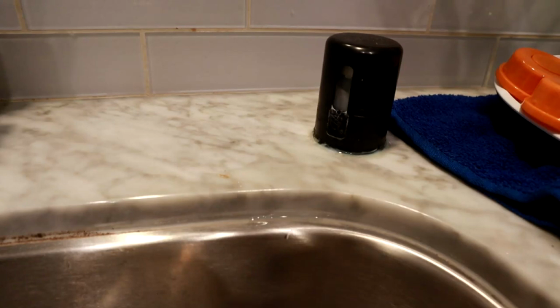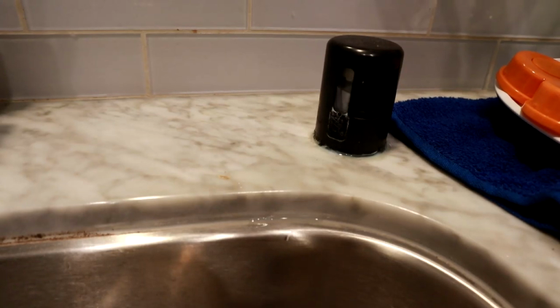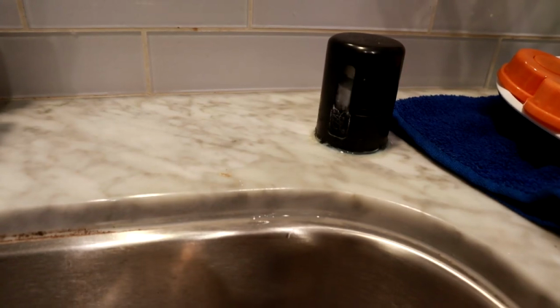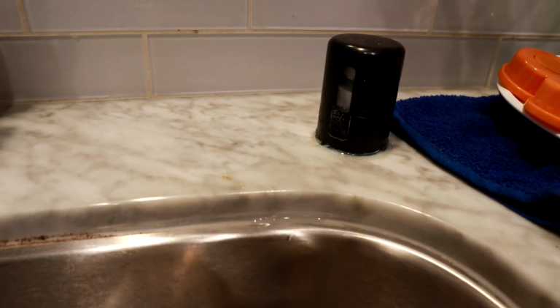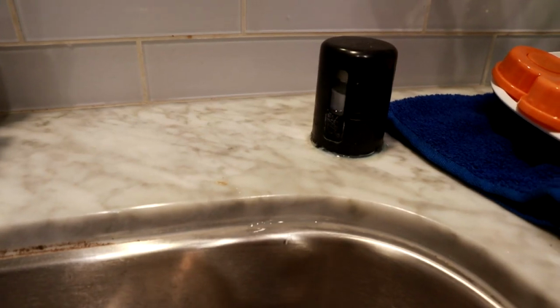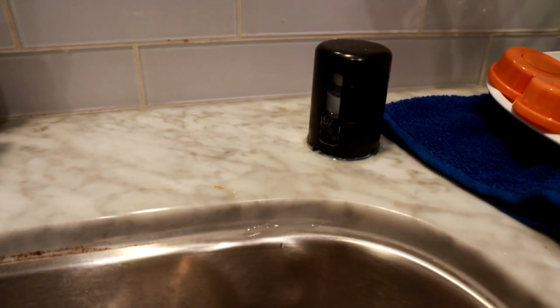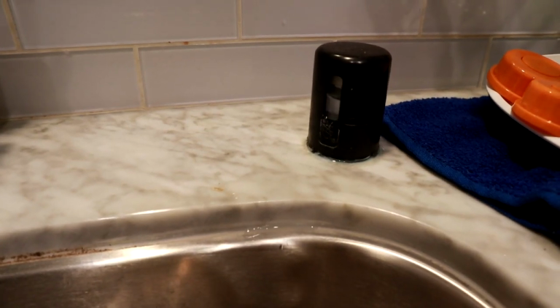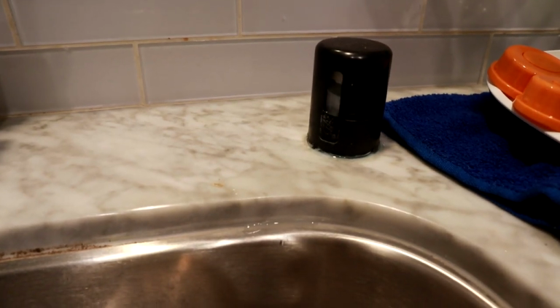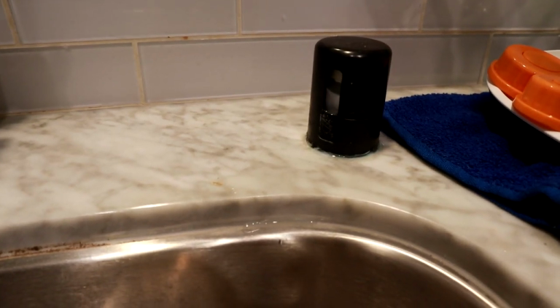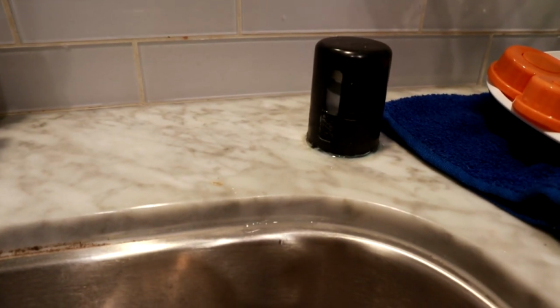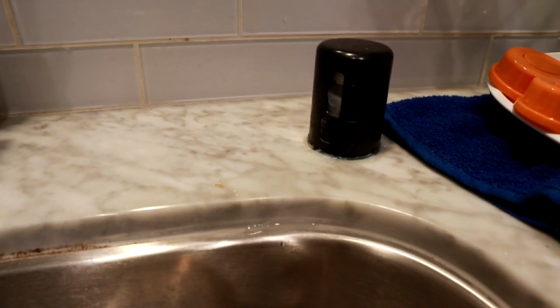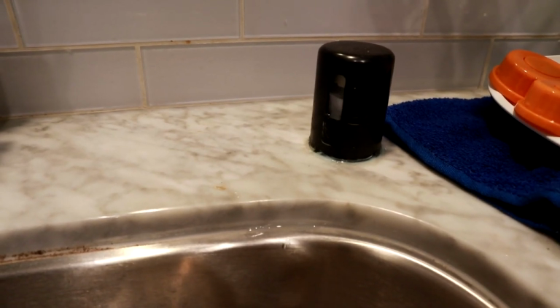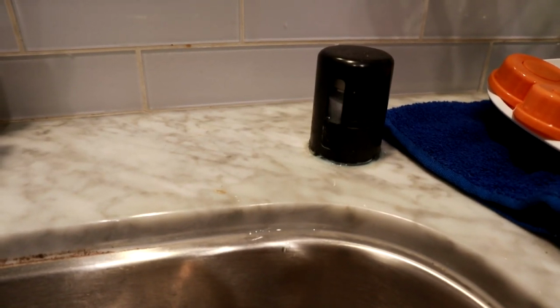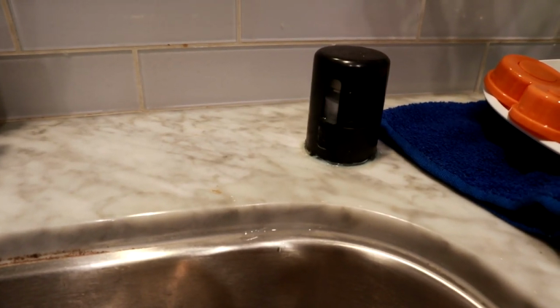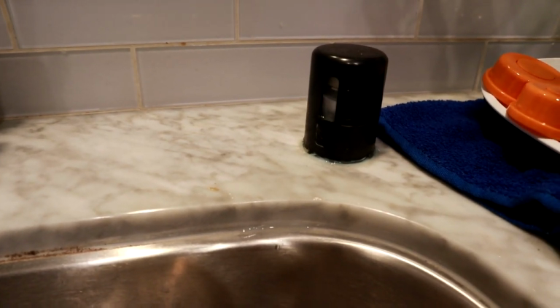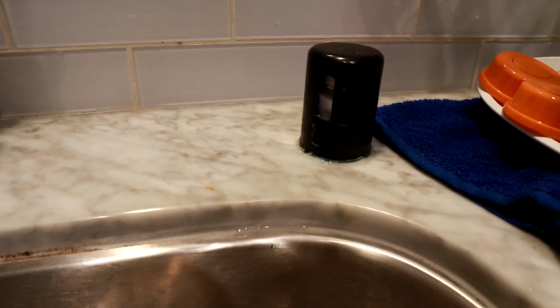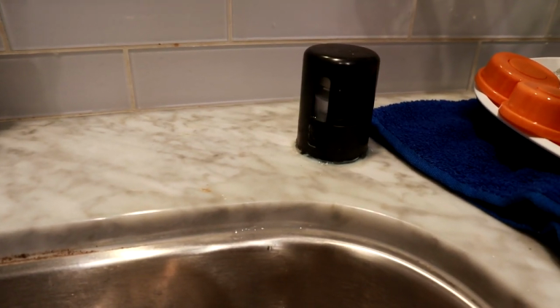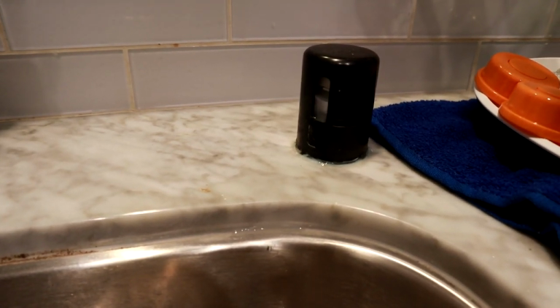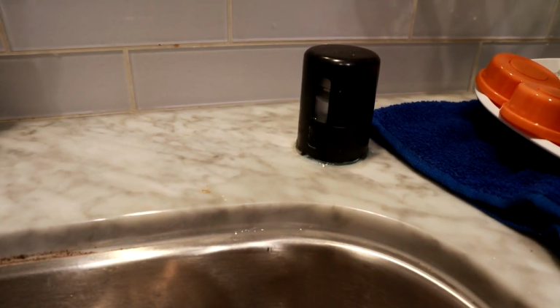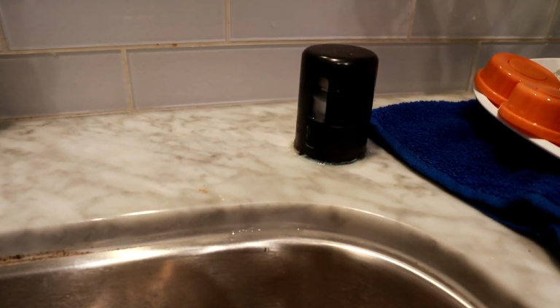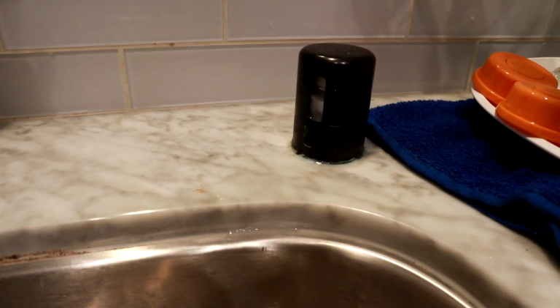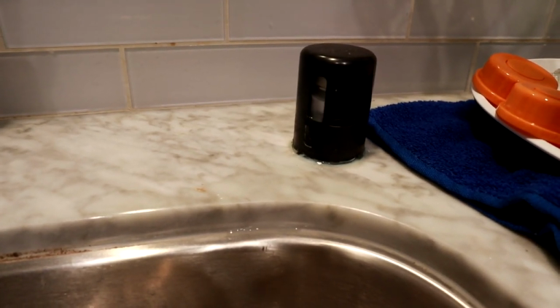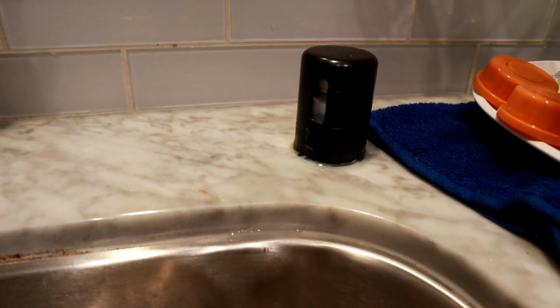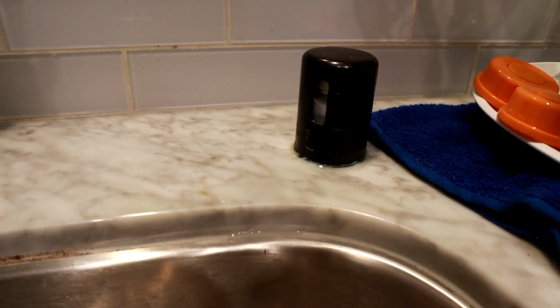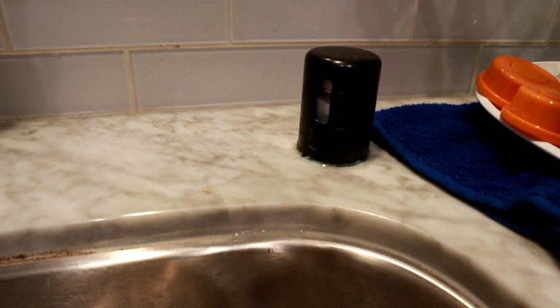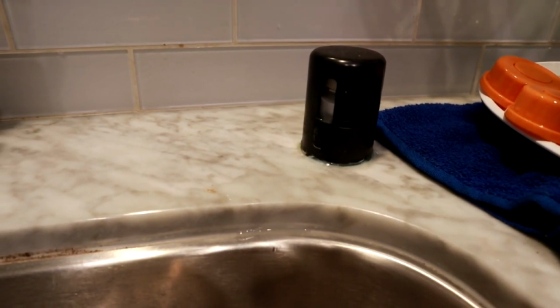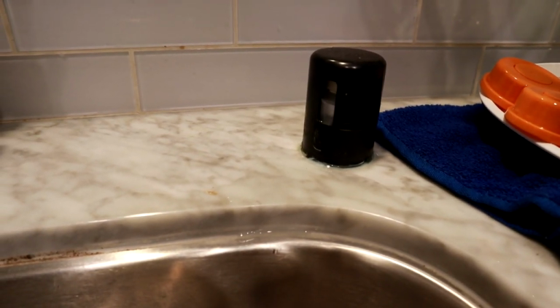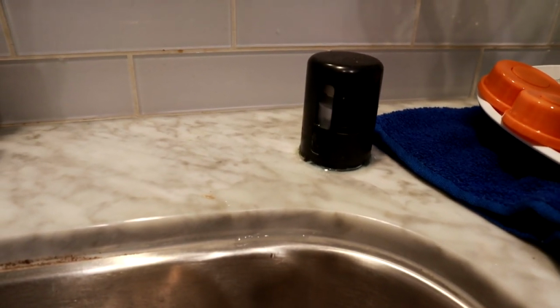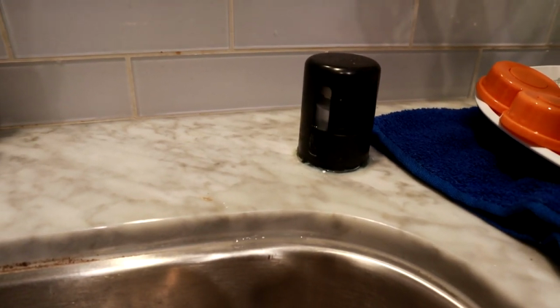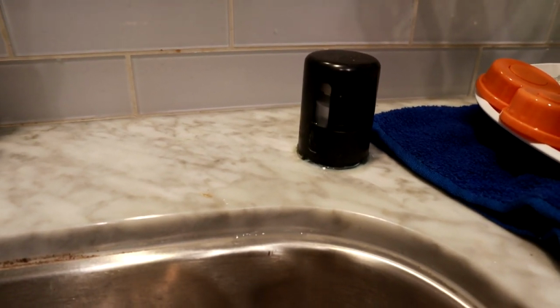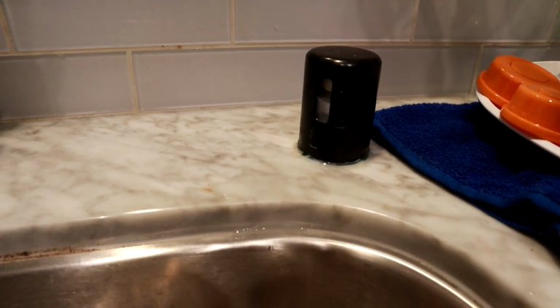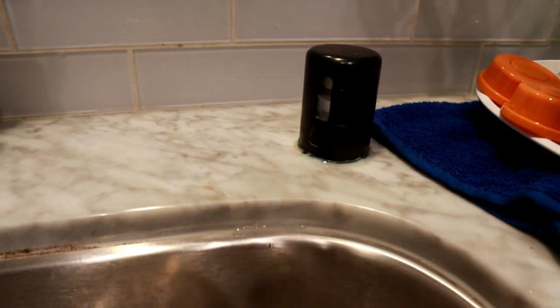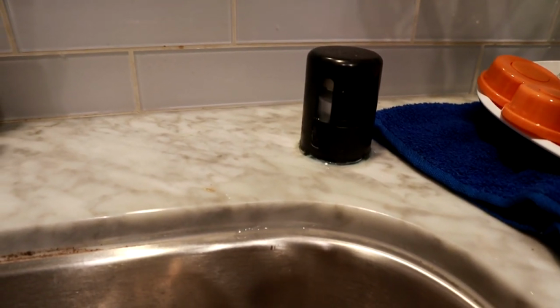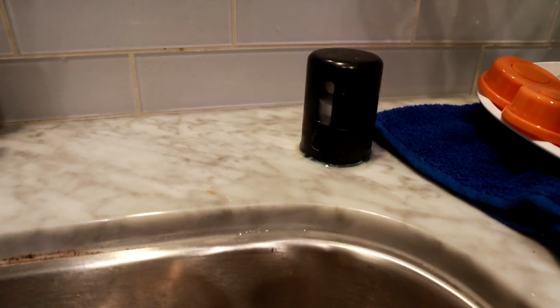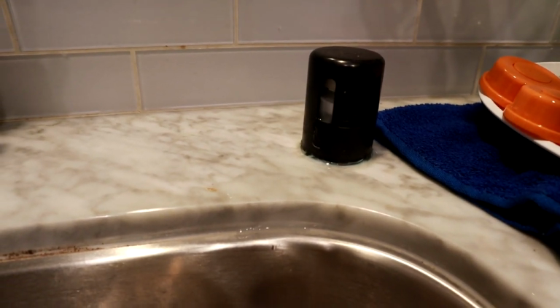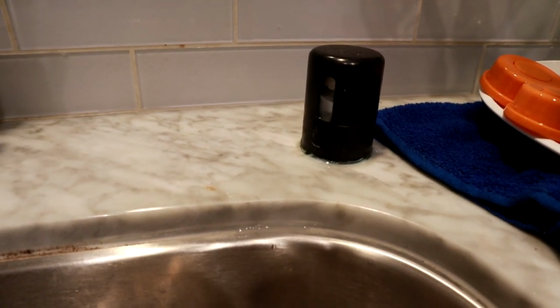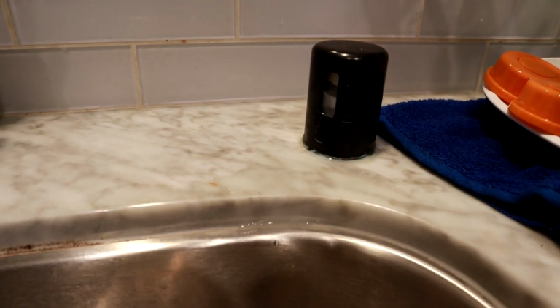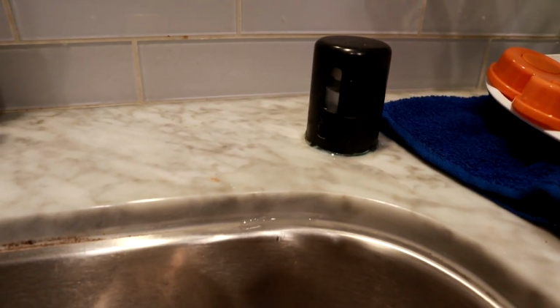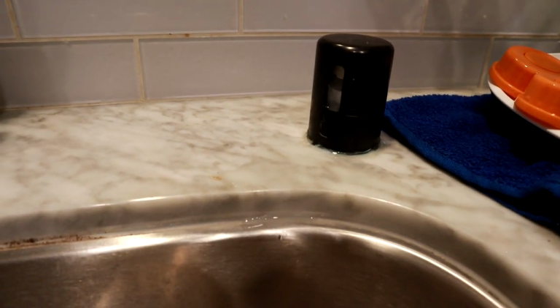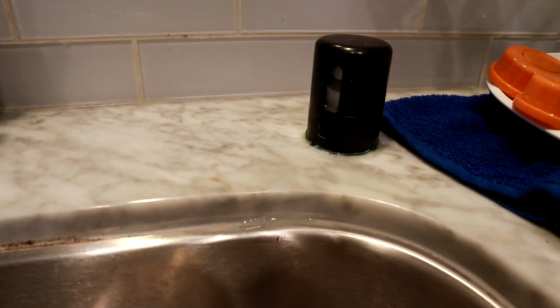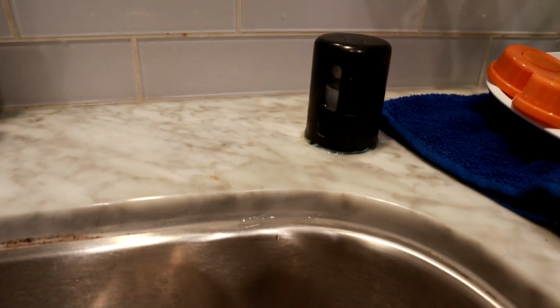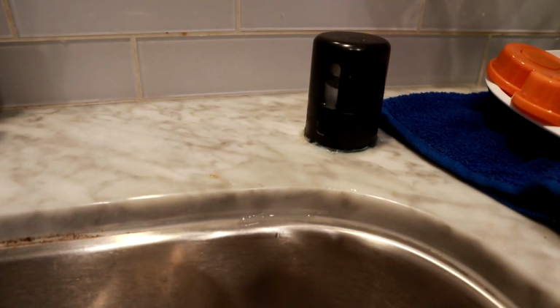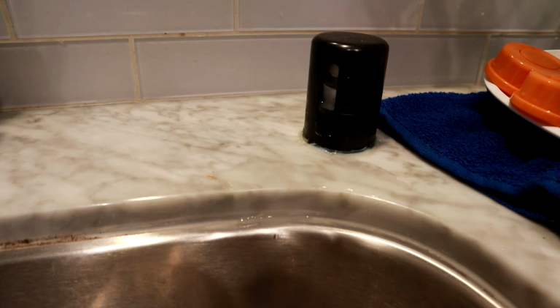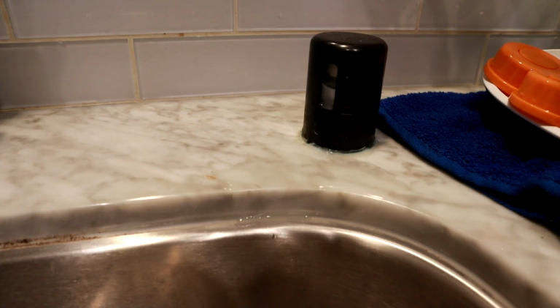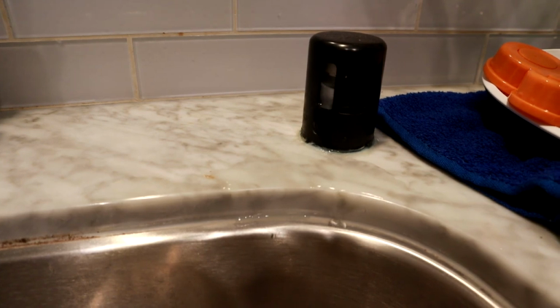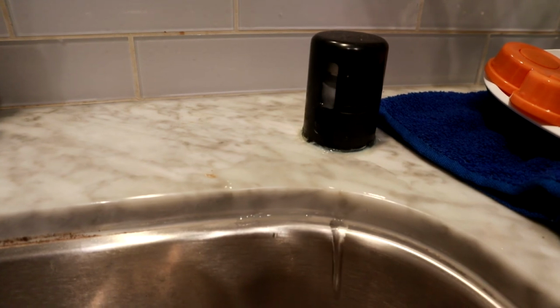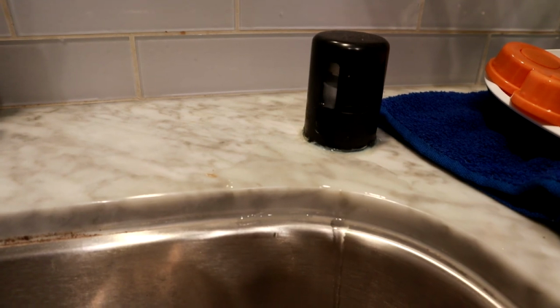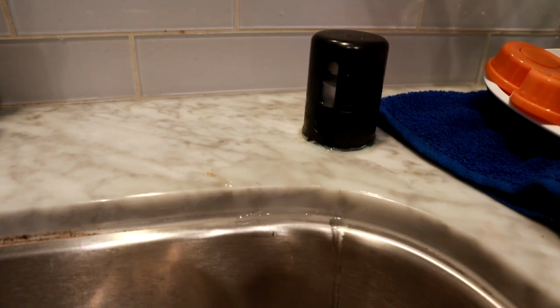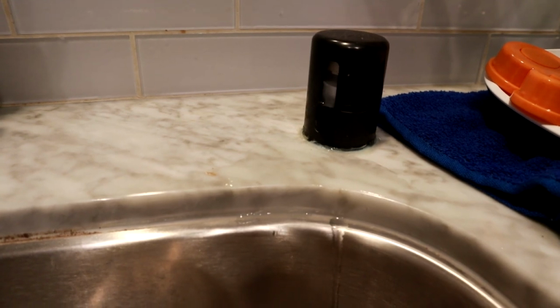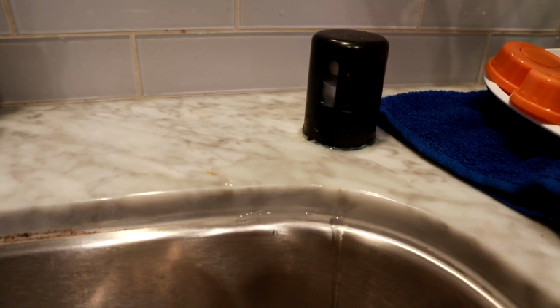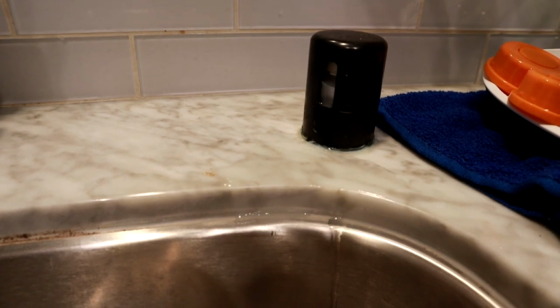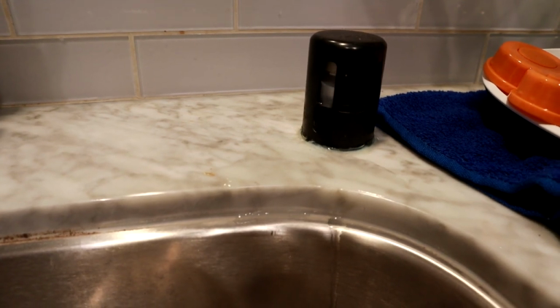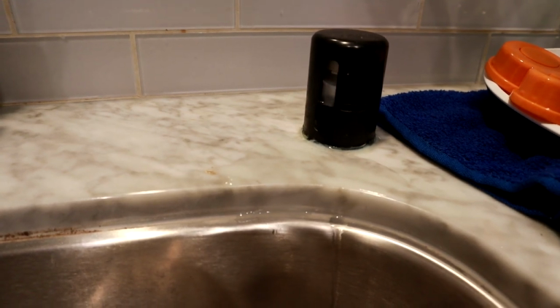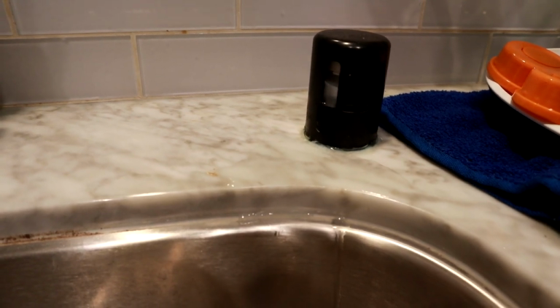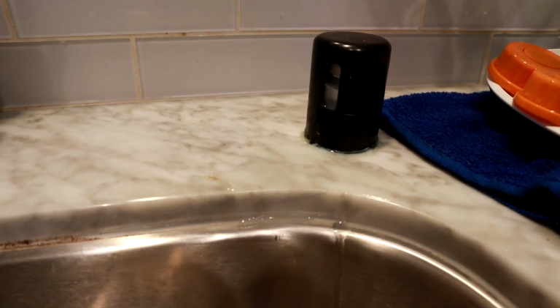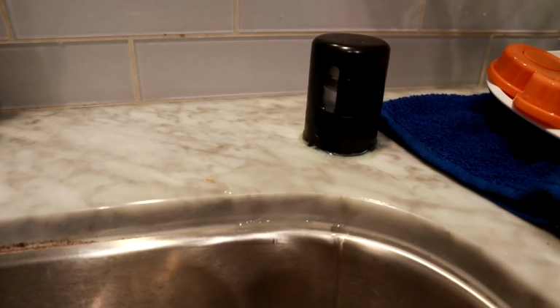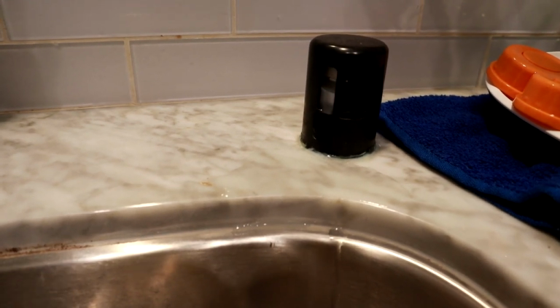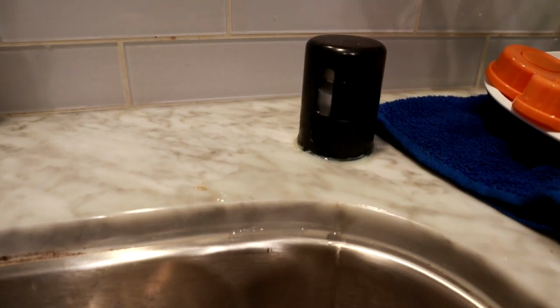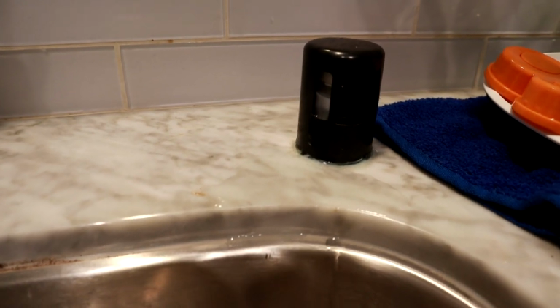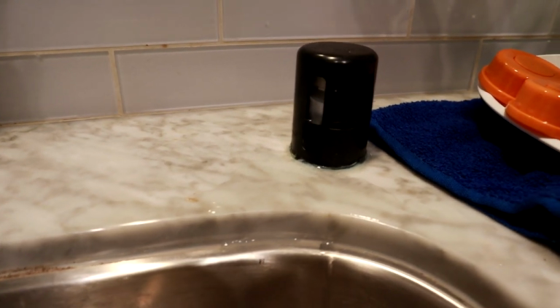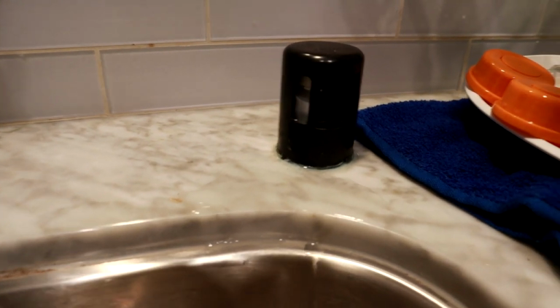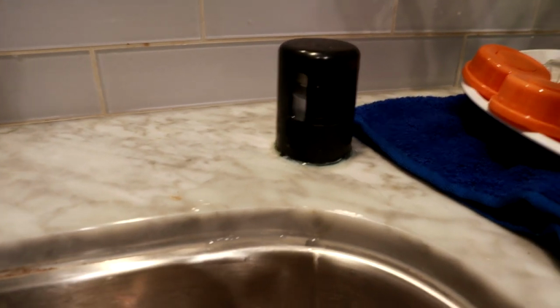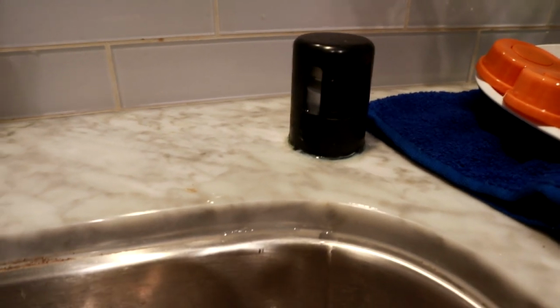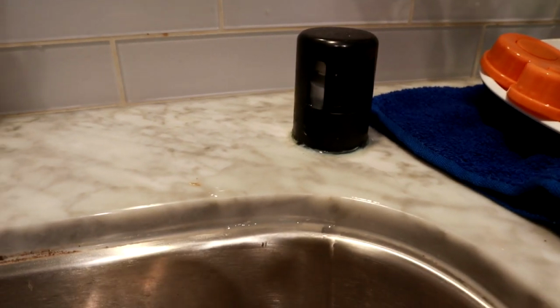Hey guys, today I'm going to show you how to fix a leaking air gap if your dishwasher is leaking water out of the air gap. So that tutorial is going to happen right now.